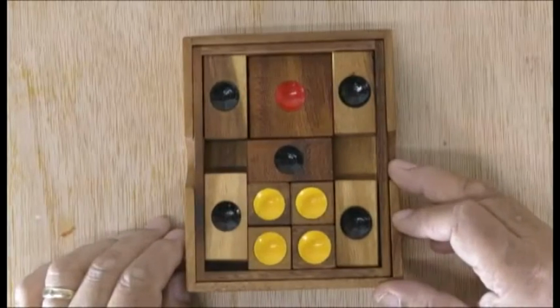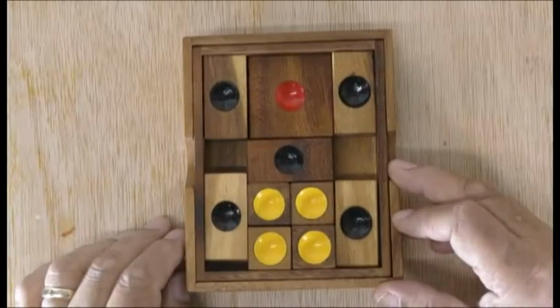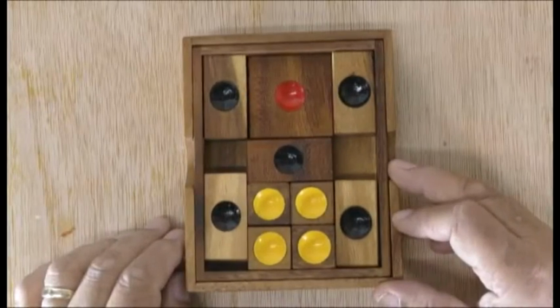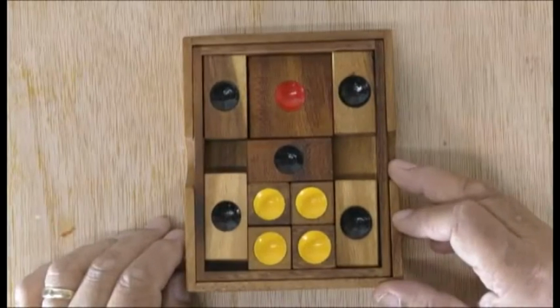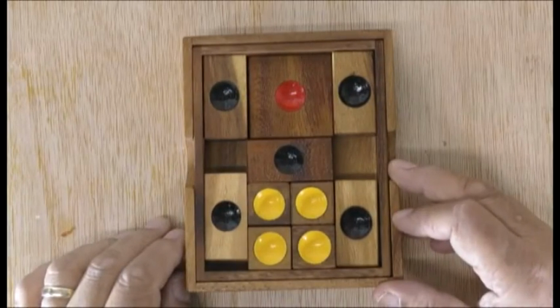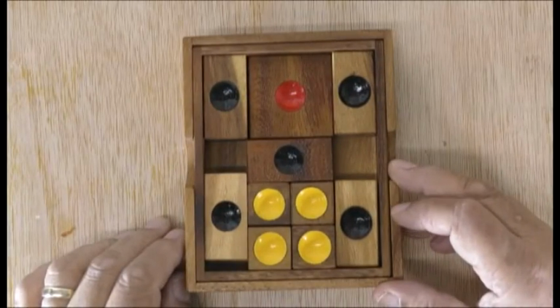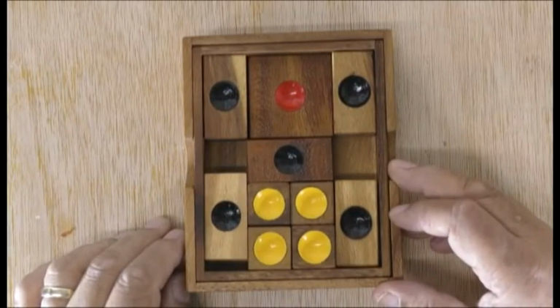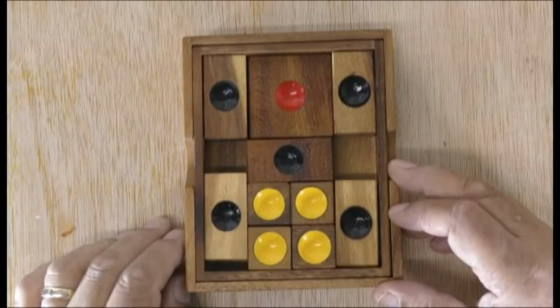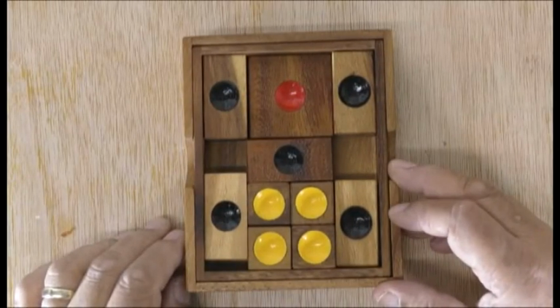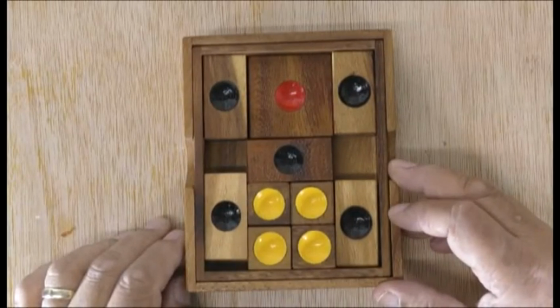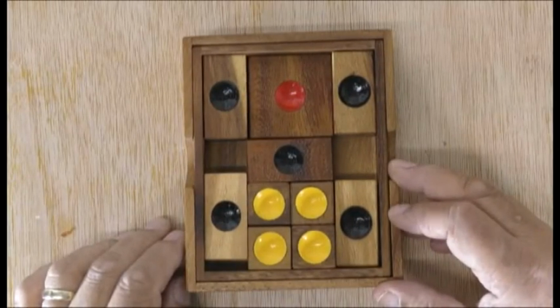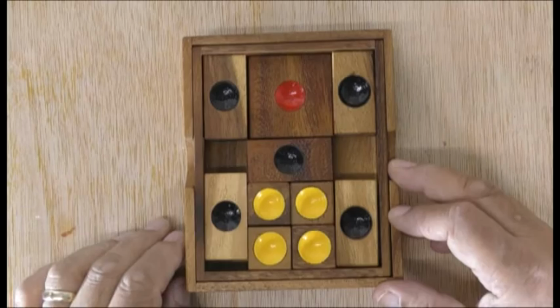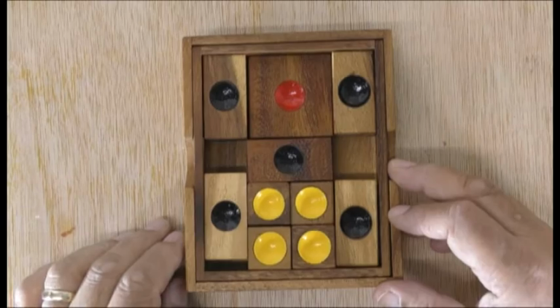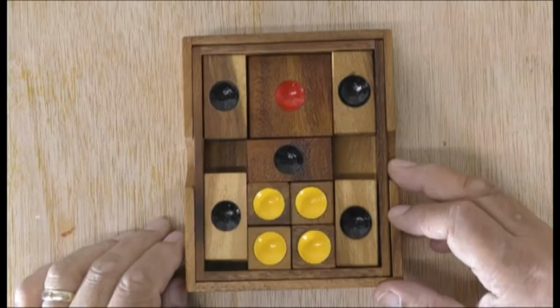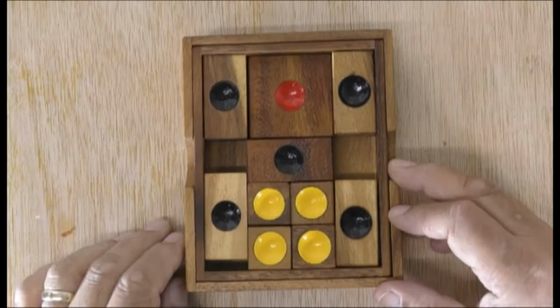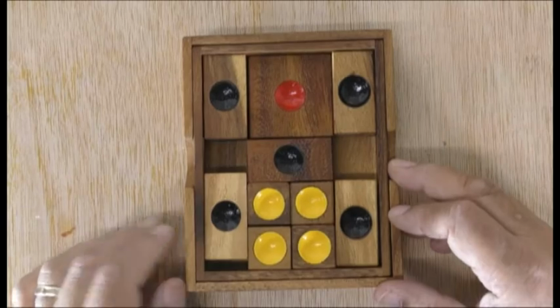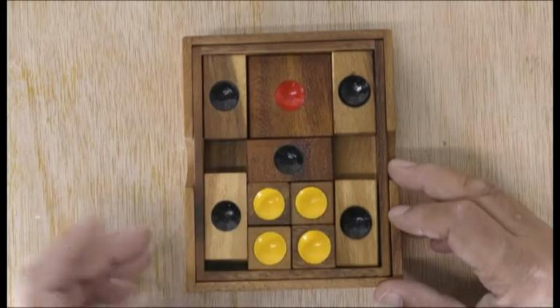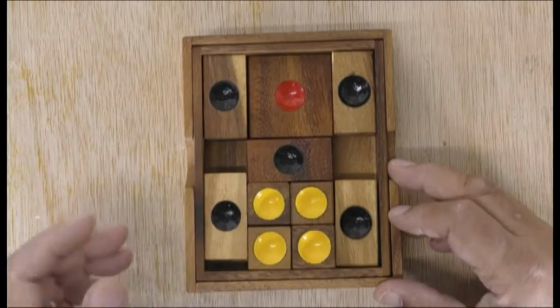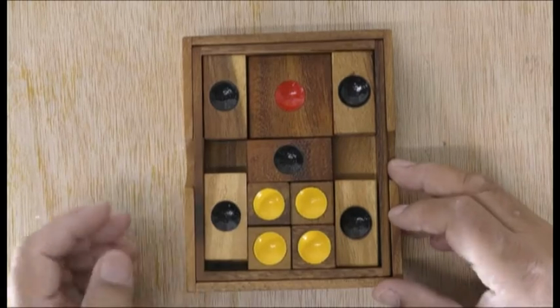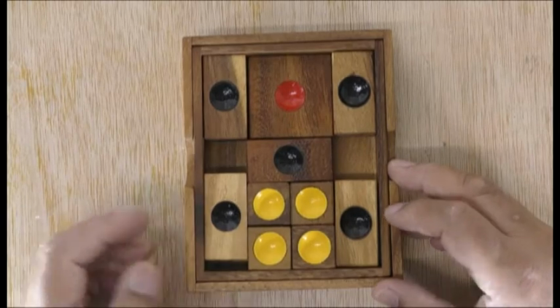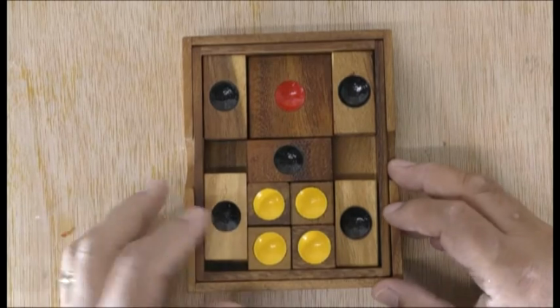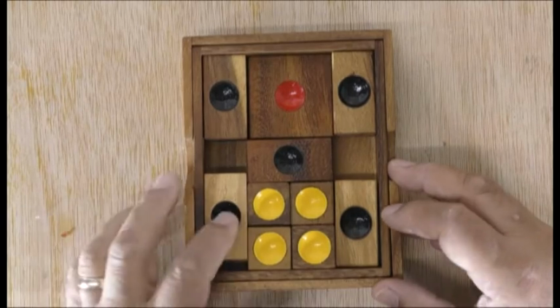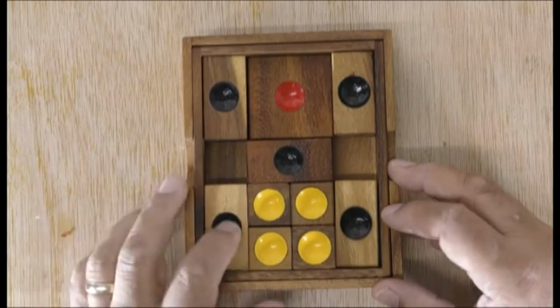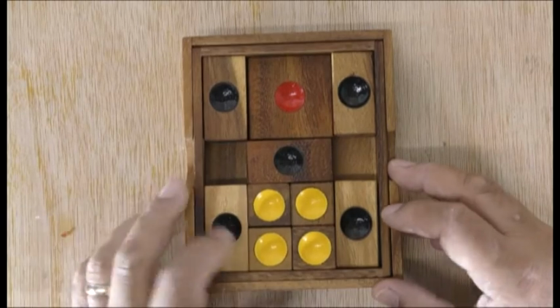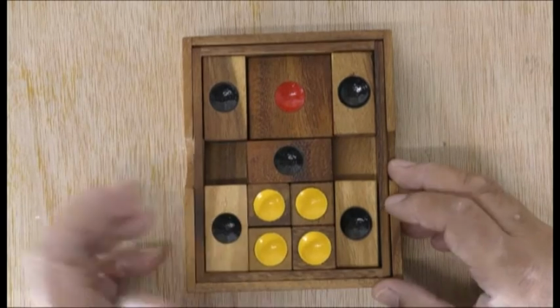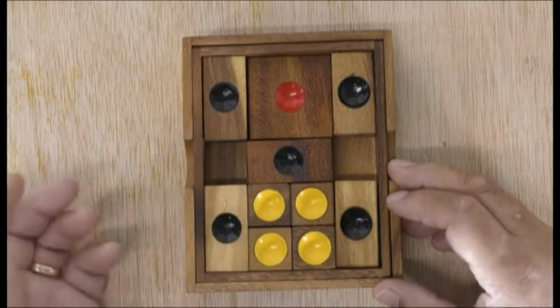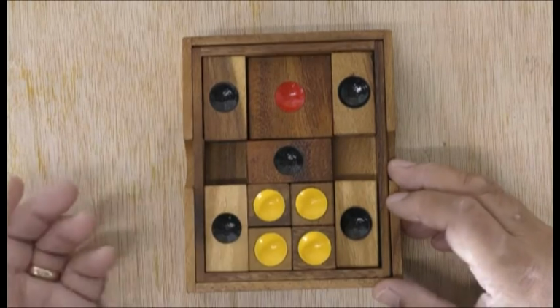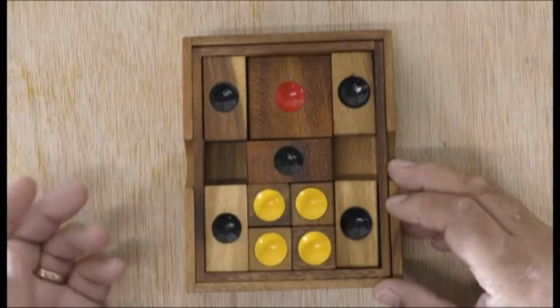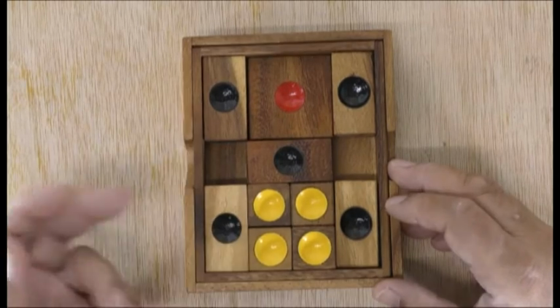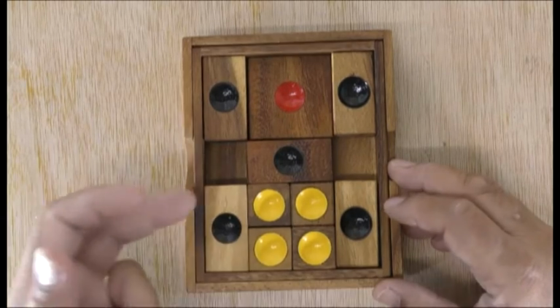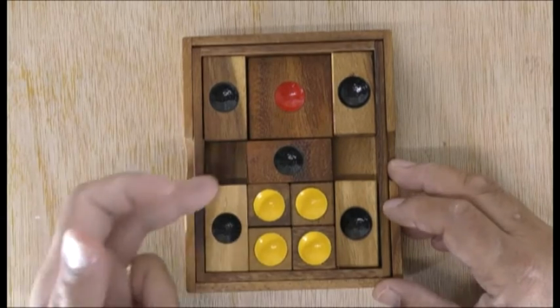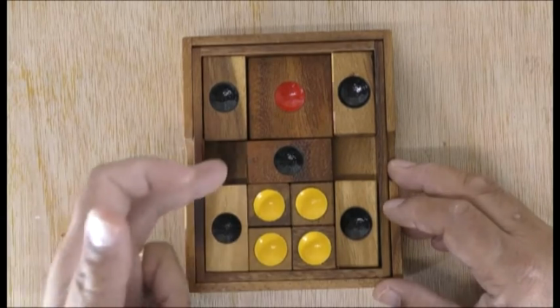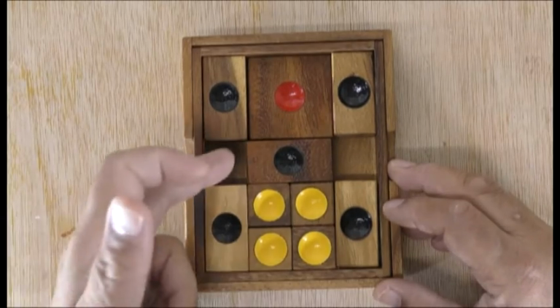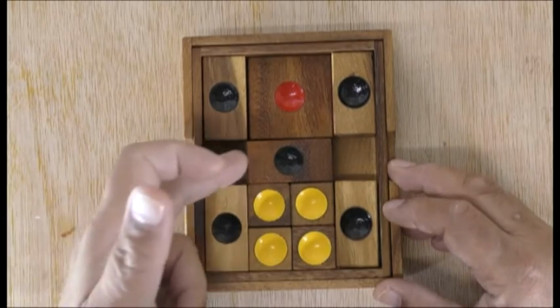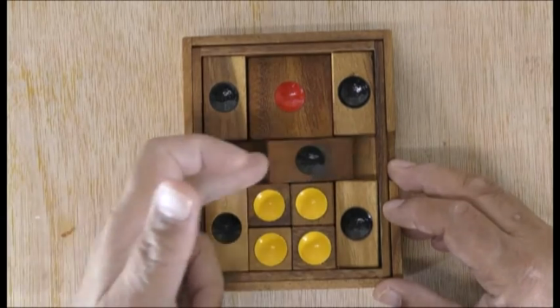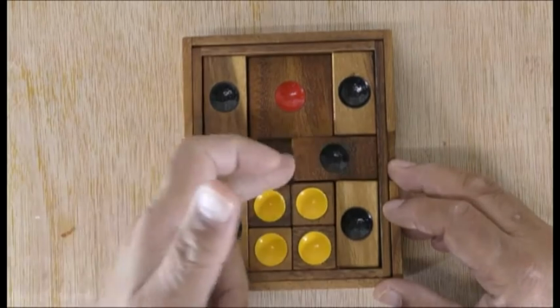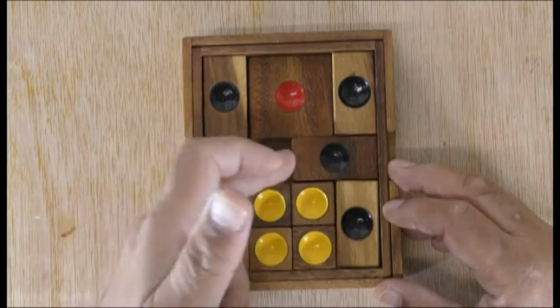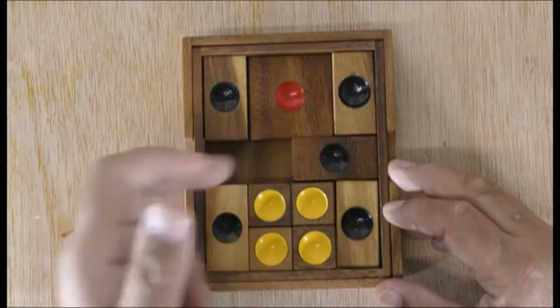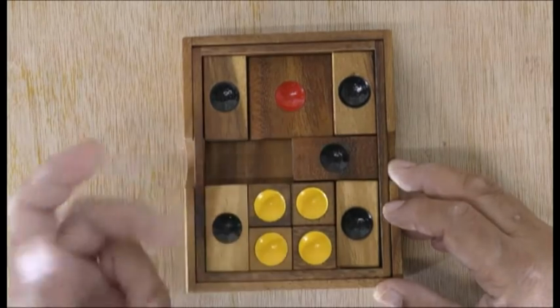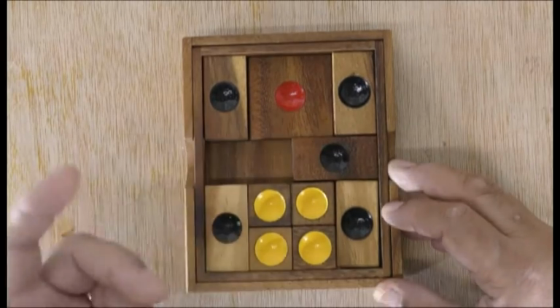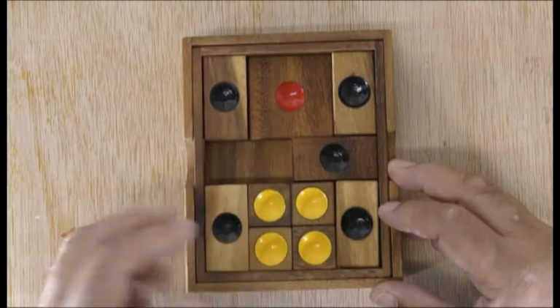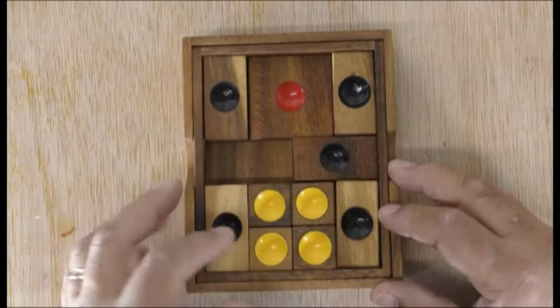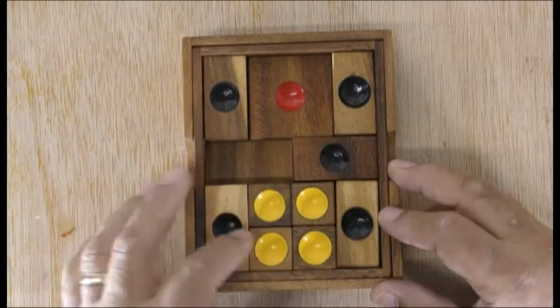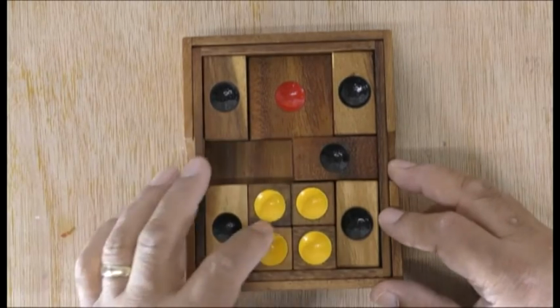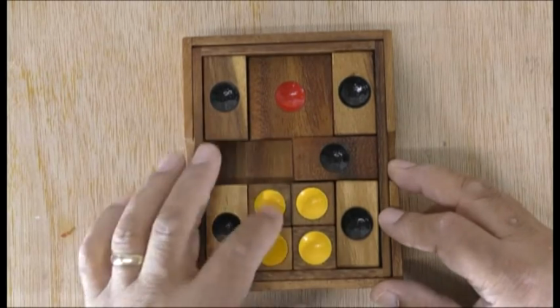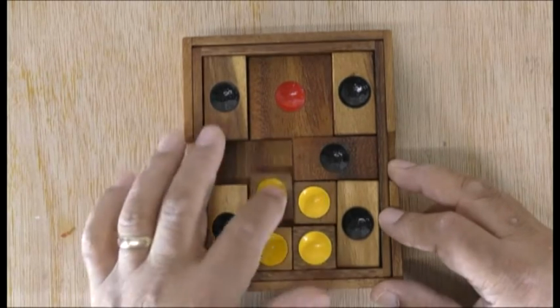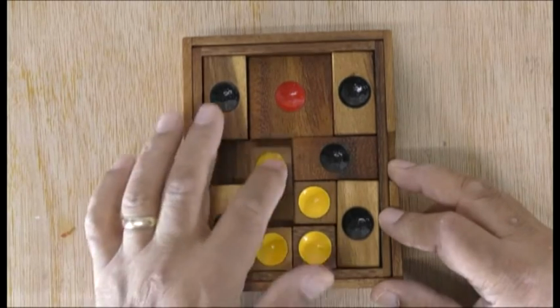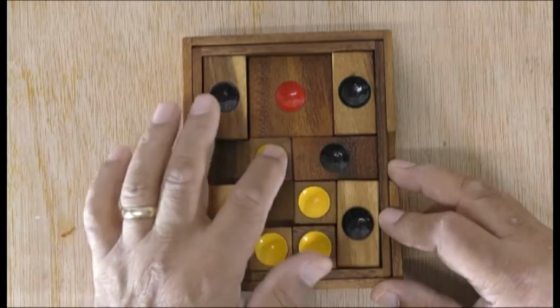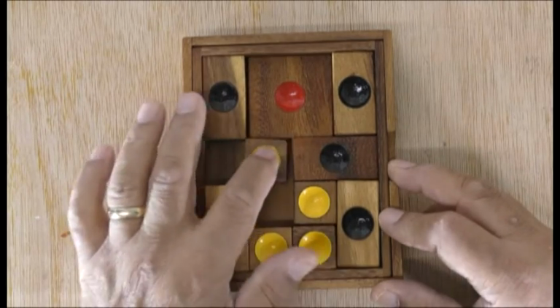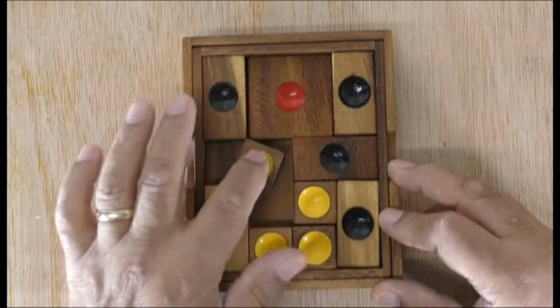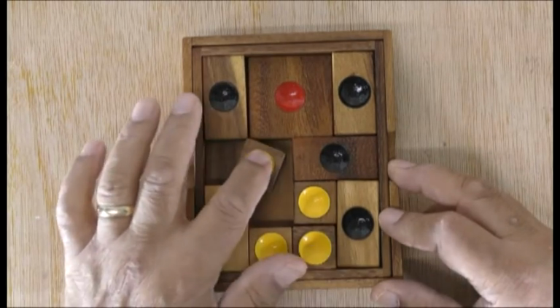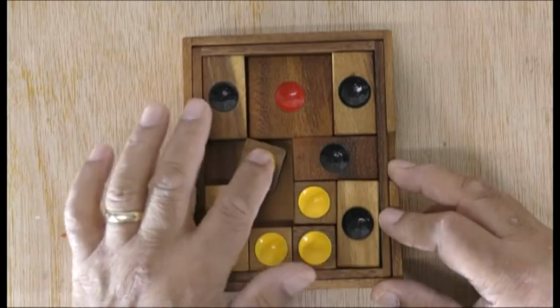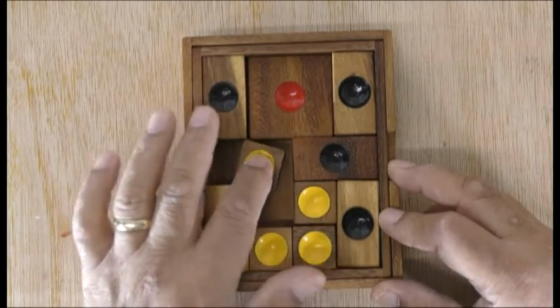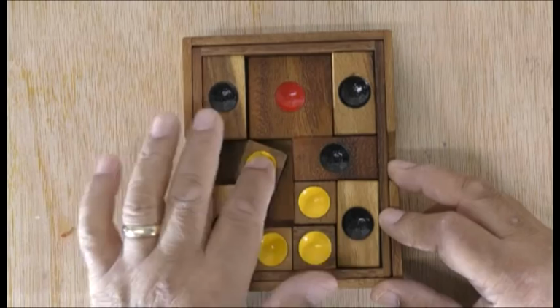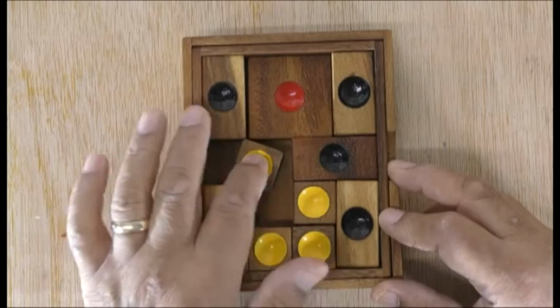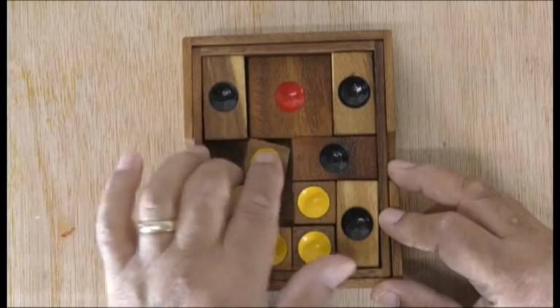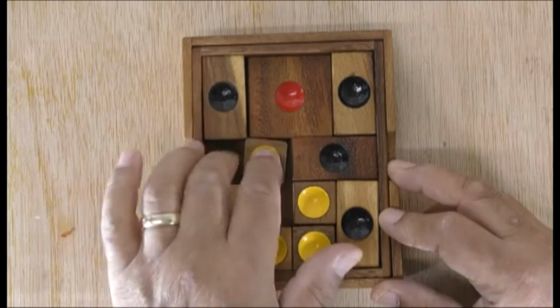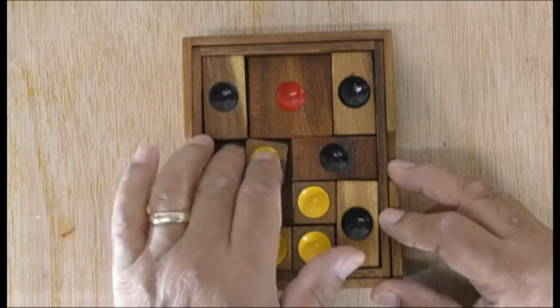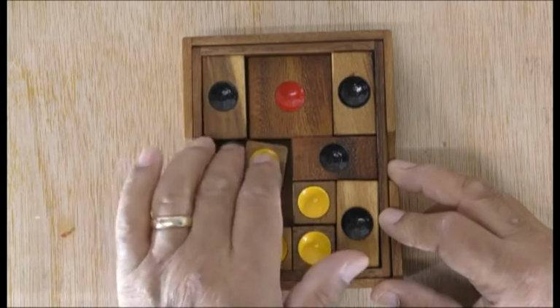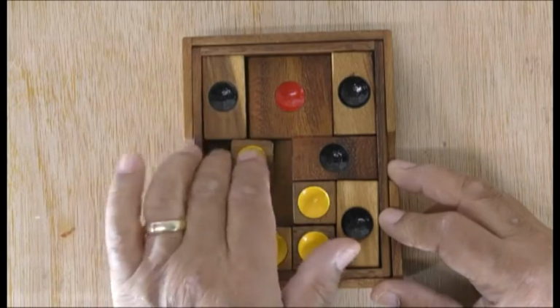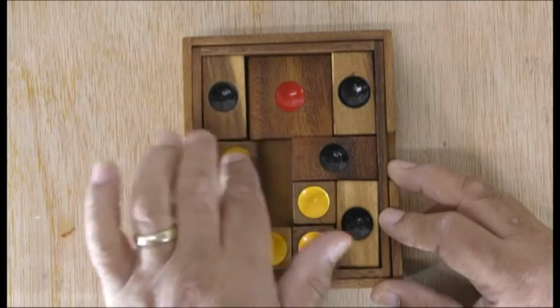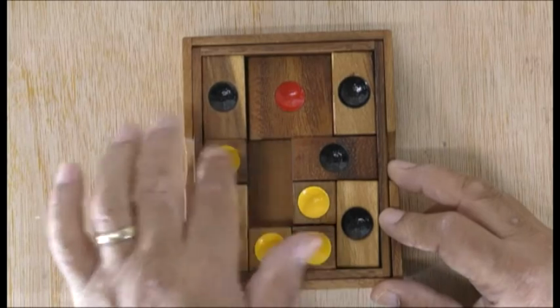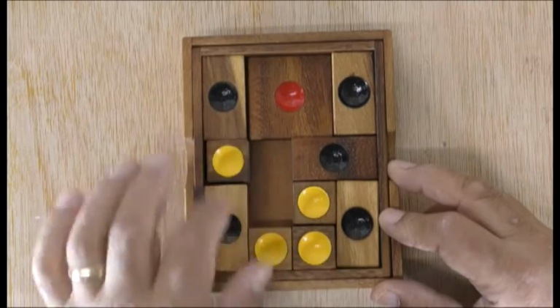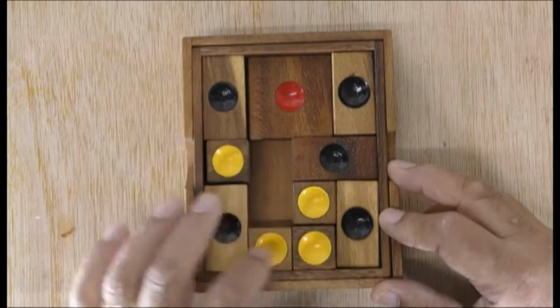Hi everyone, this is not a puzzle channel but I do things for fun, so this is the puzzle which I'm doing for fun.